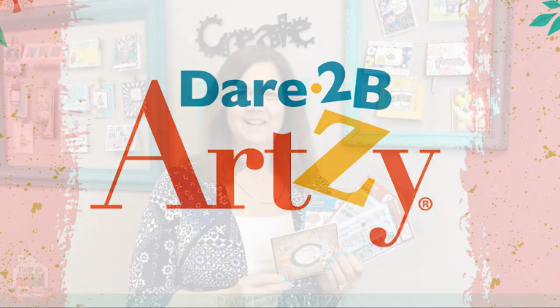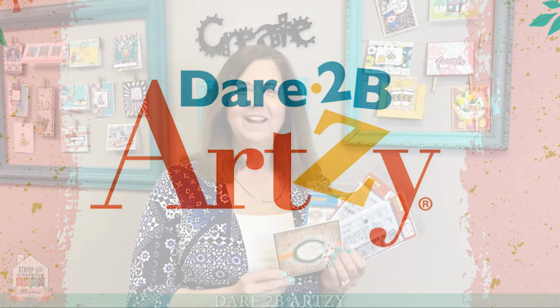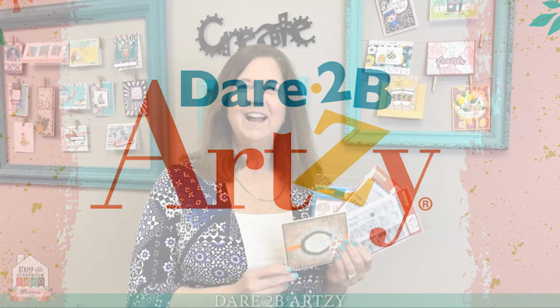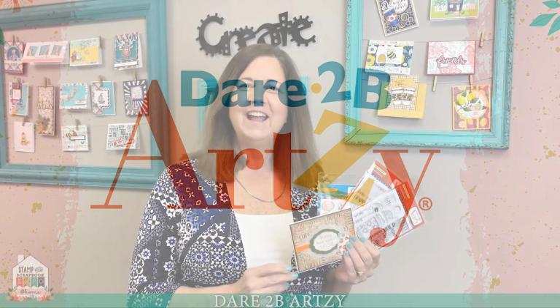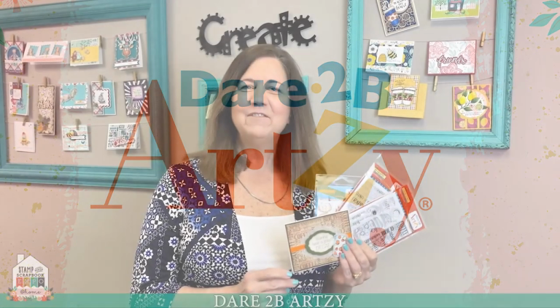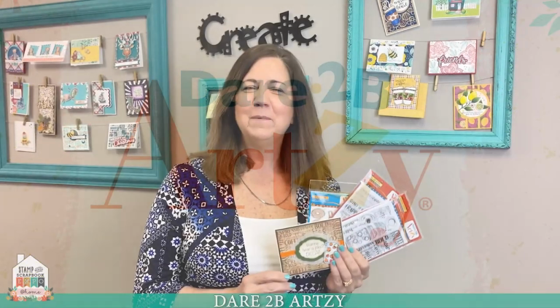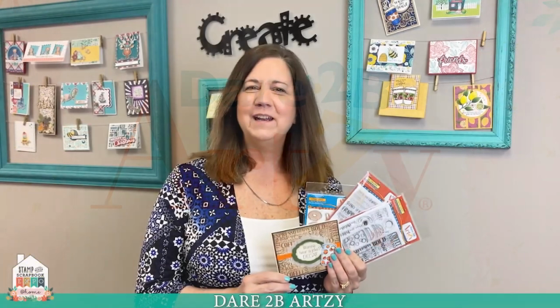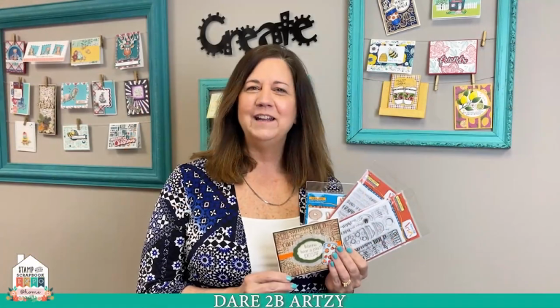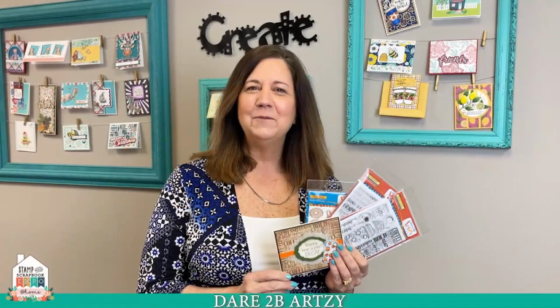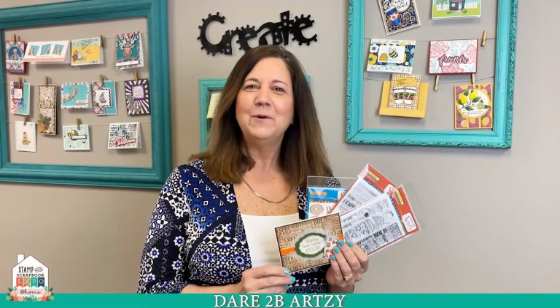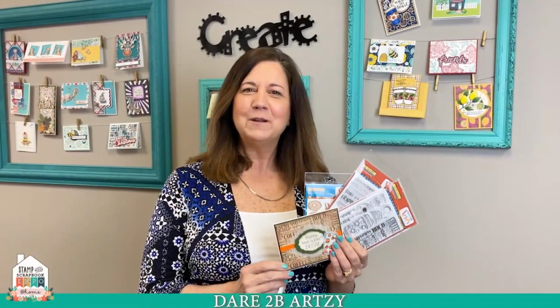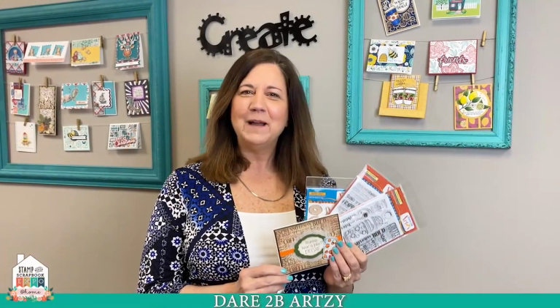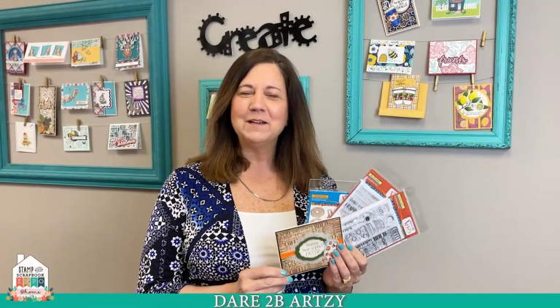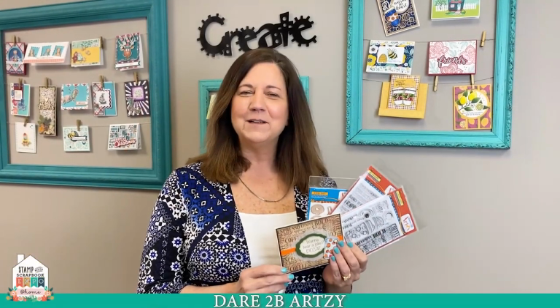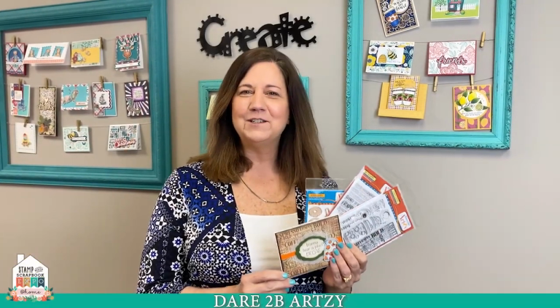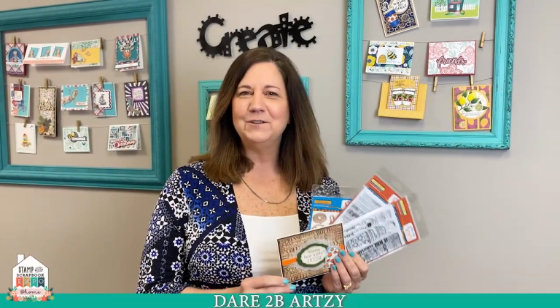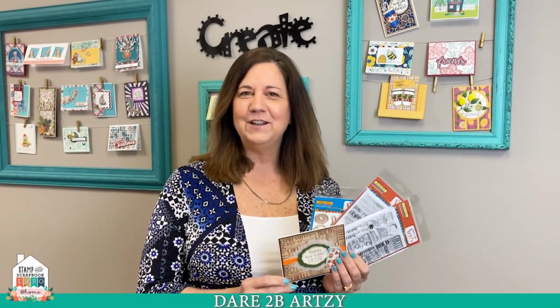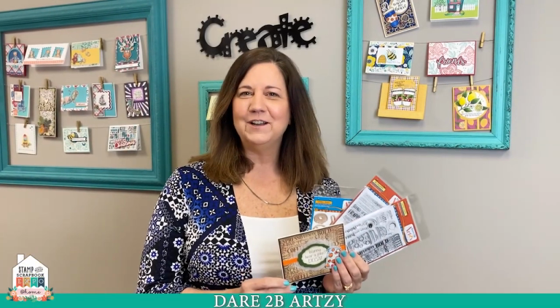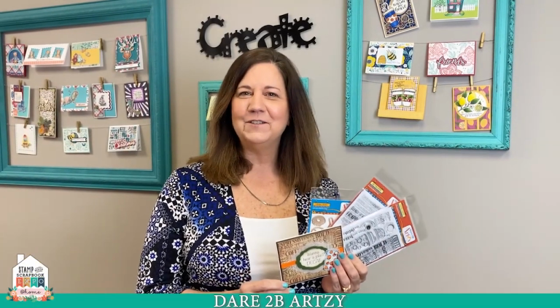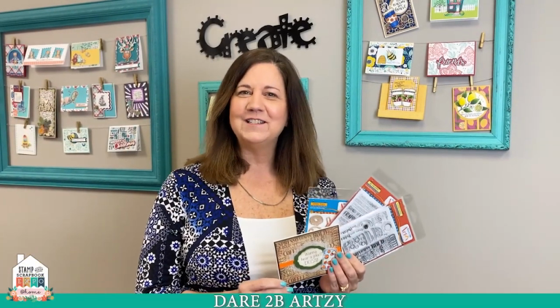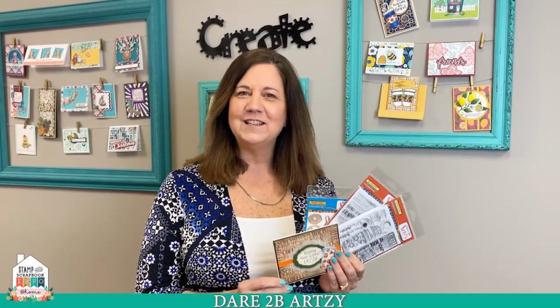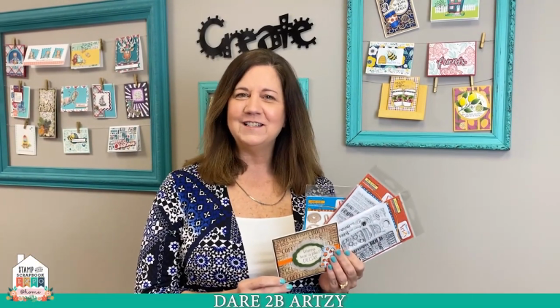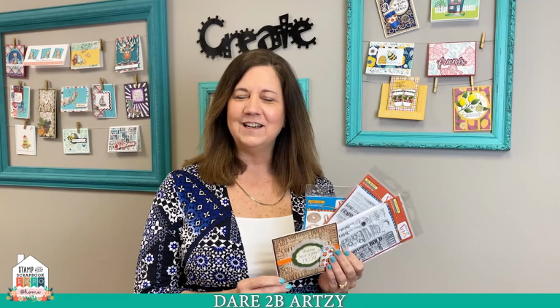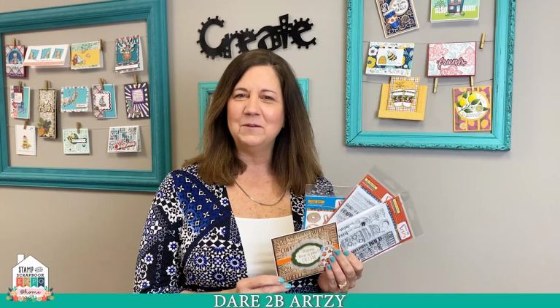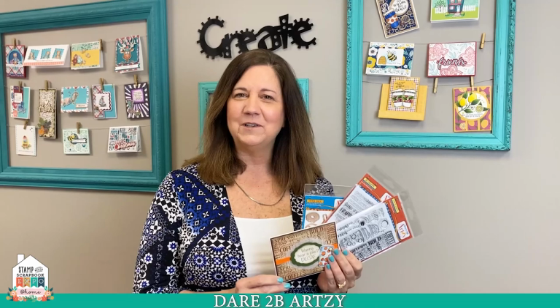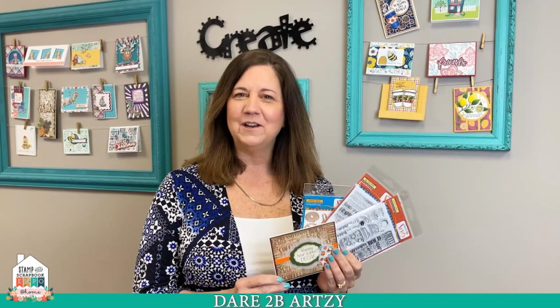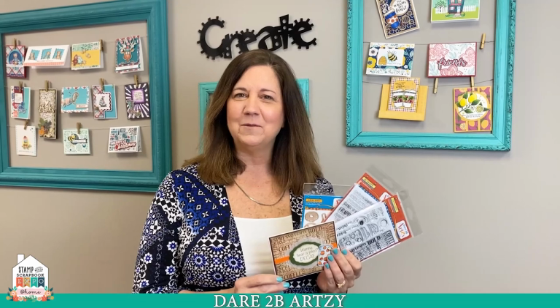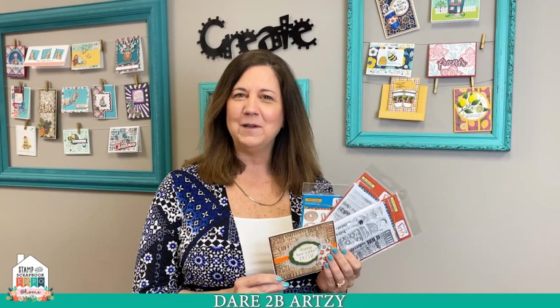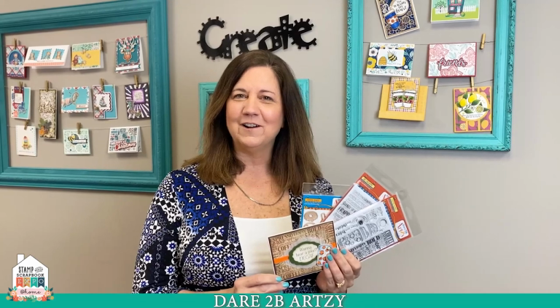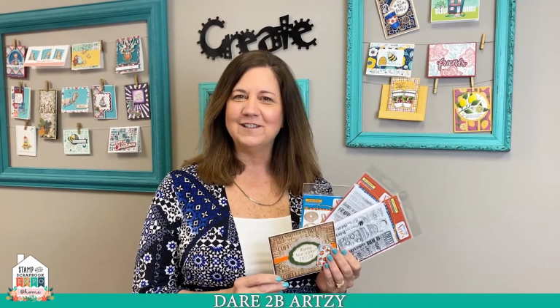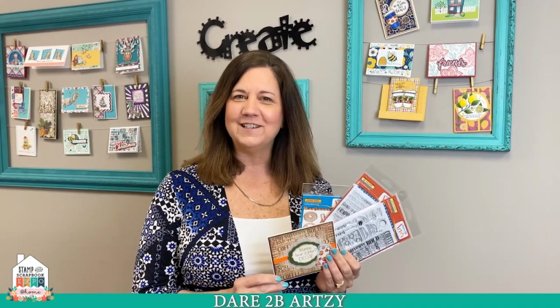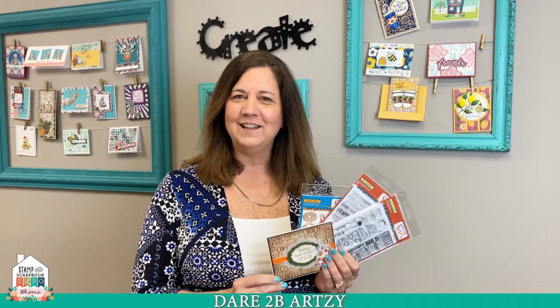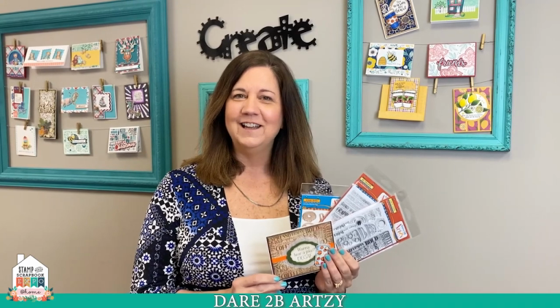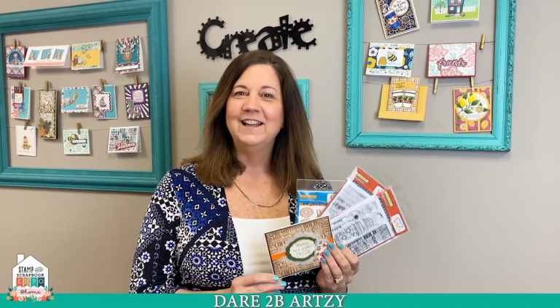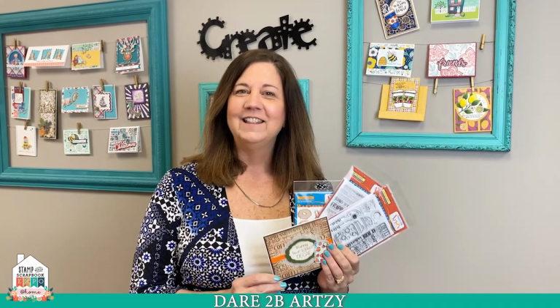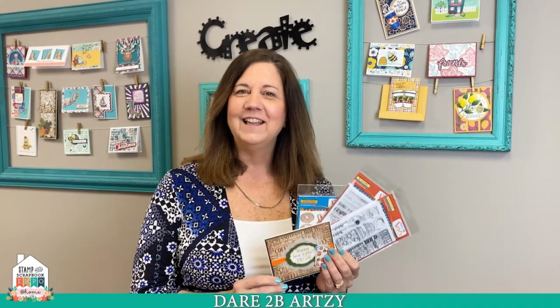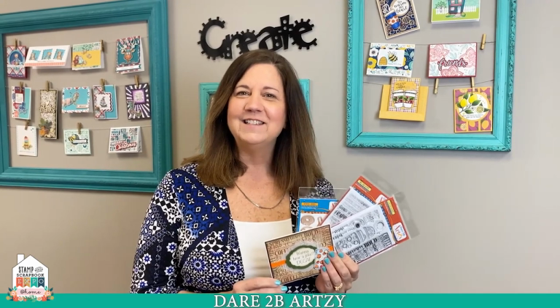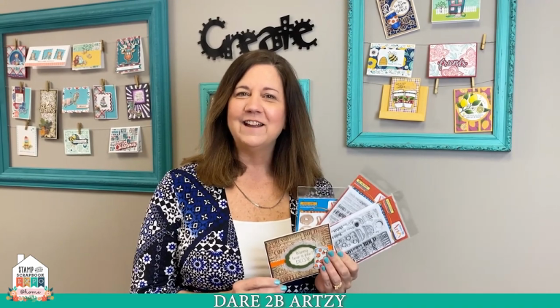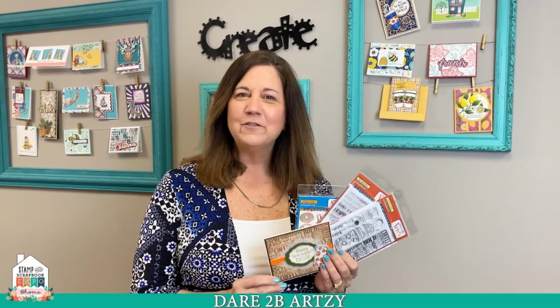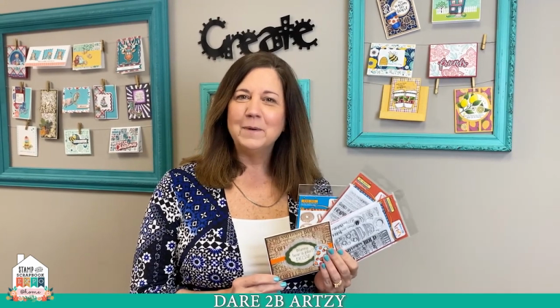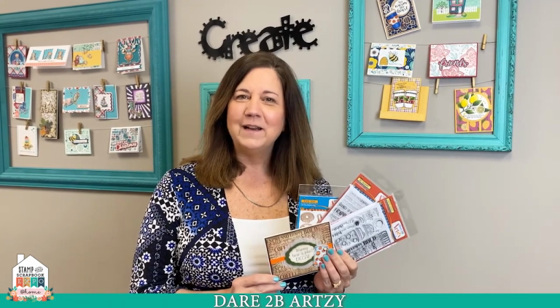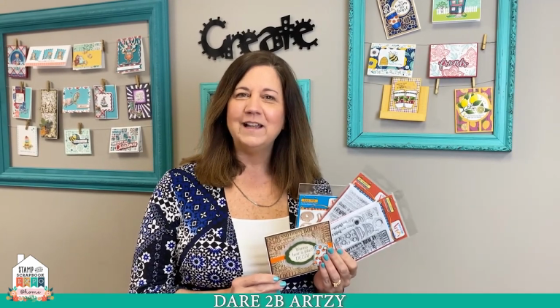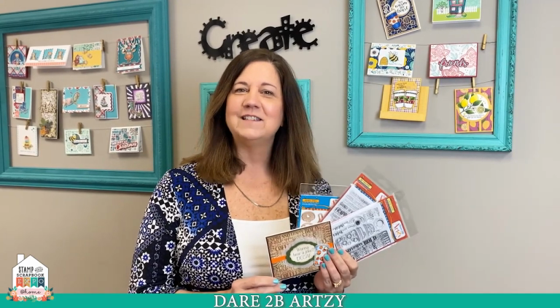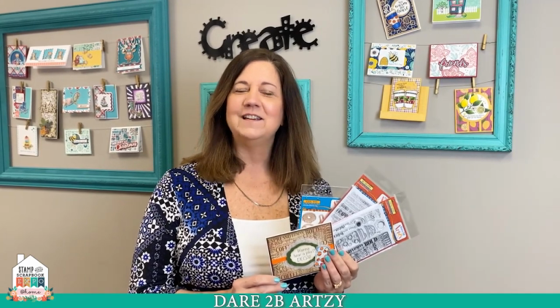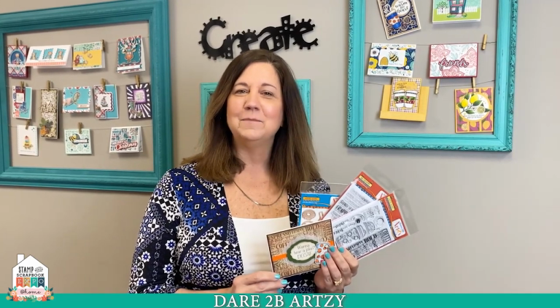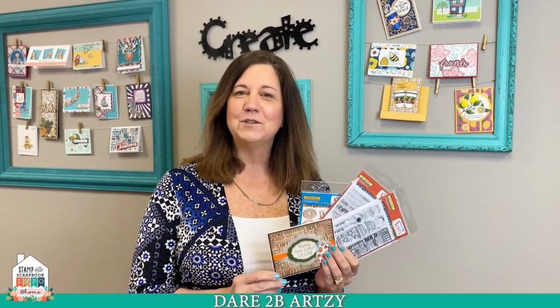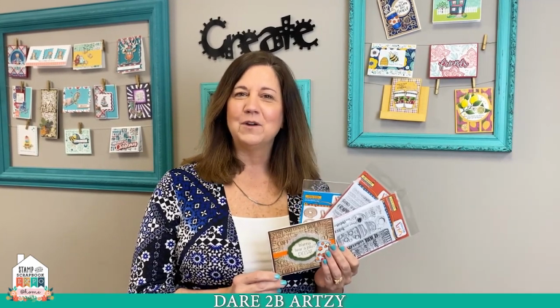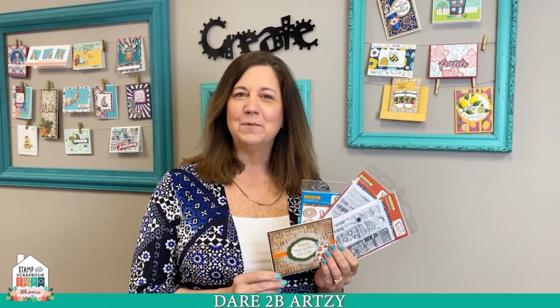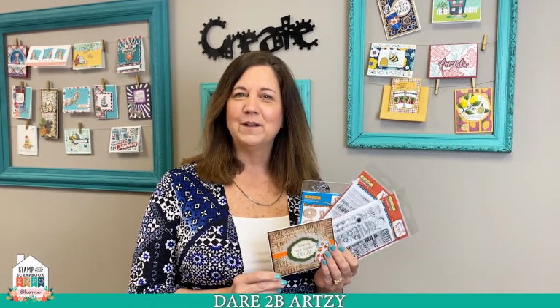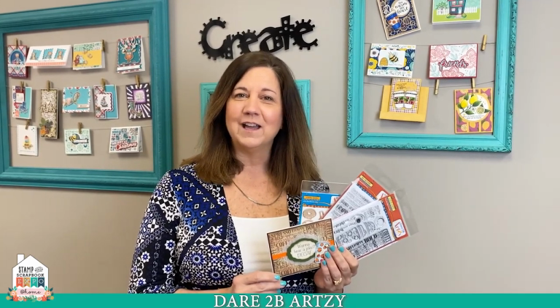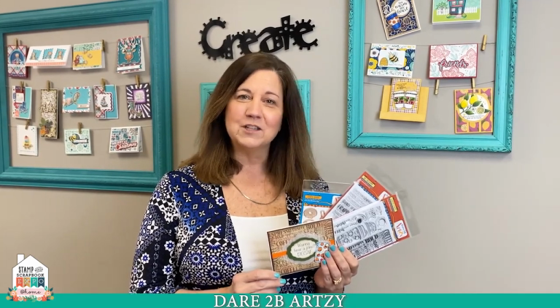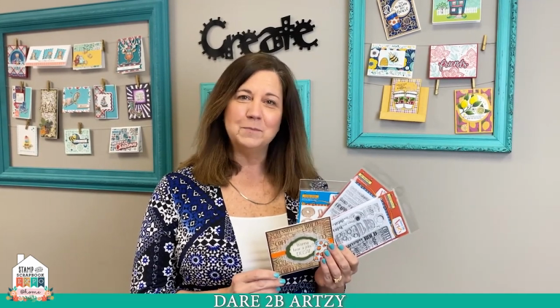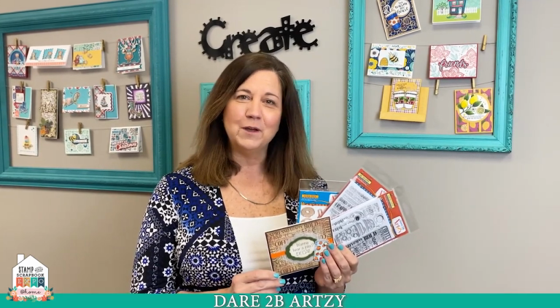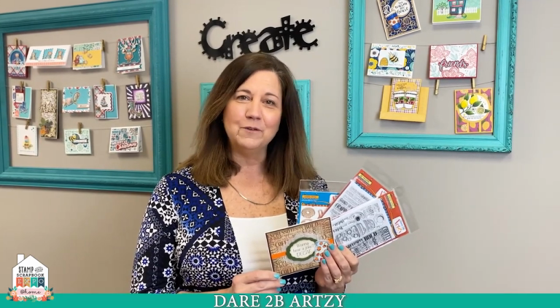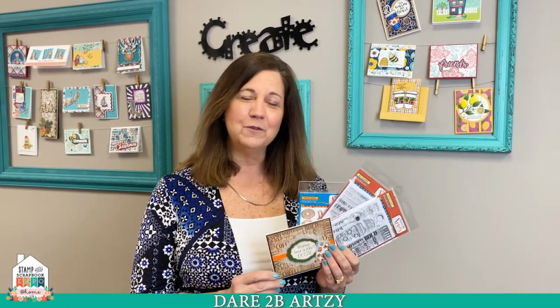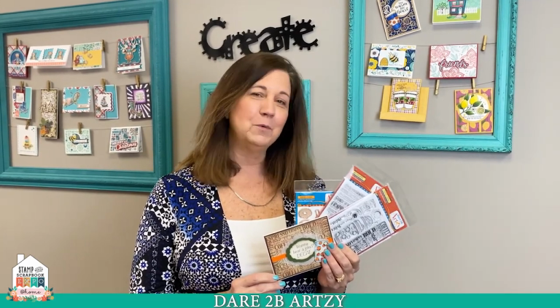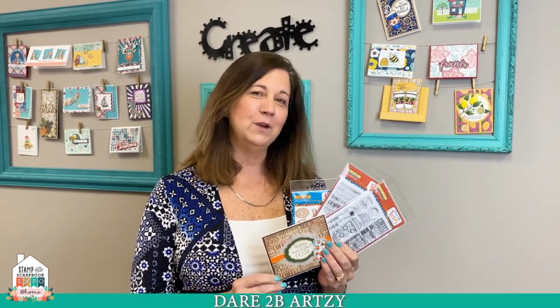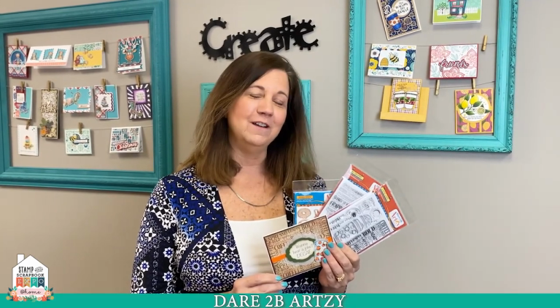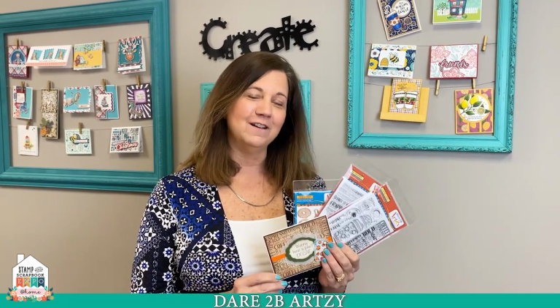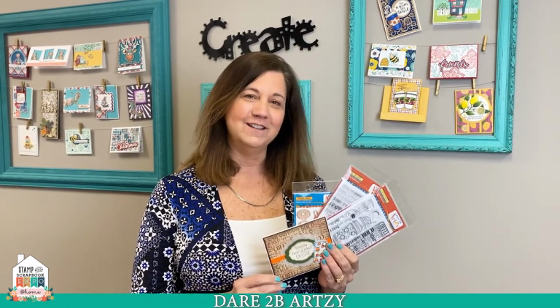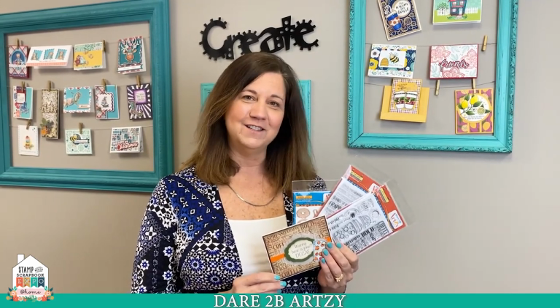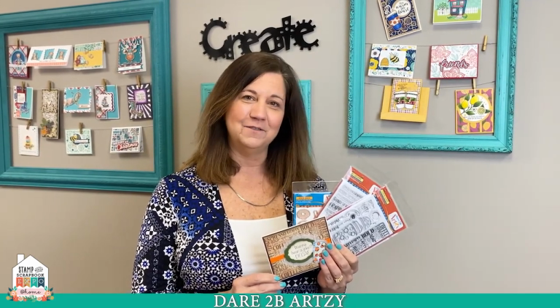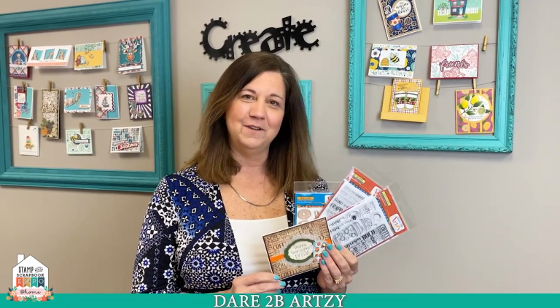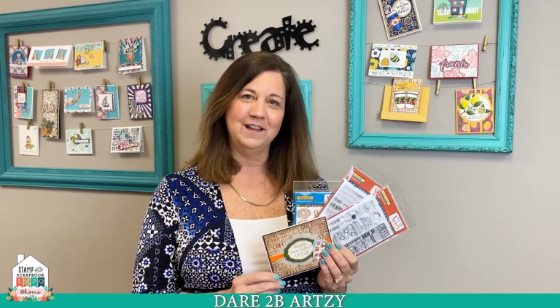Hi everybody, welcome back to my studio. This is Cindy with Dare to Be Artsy. Thanks to everybody at Stampin' Scrapbook Expo for putting on this event.